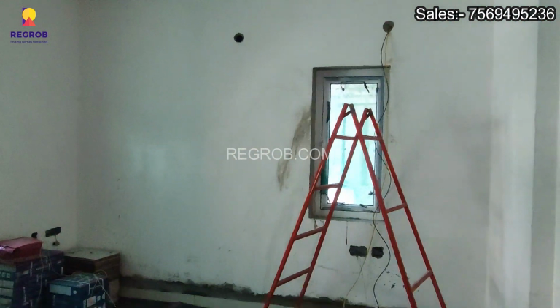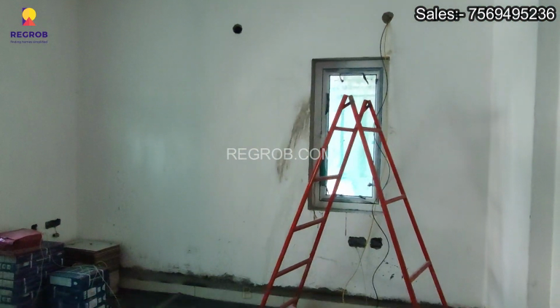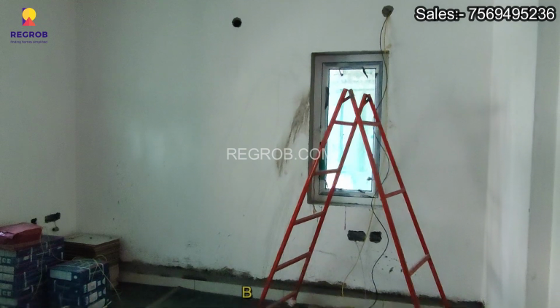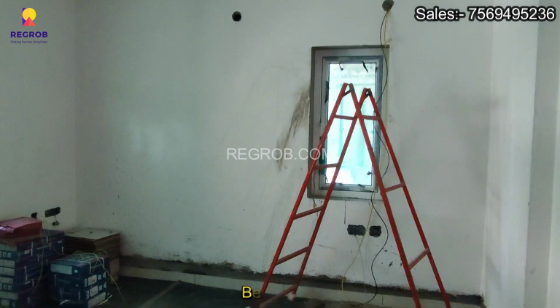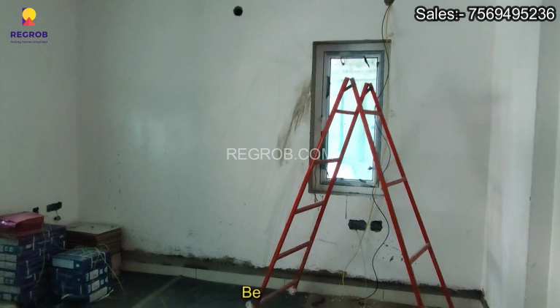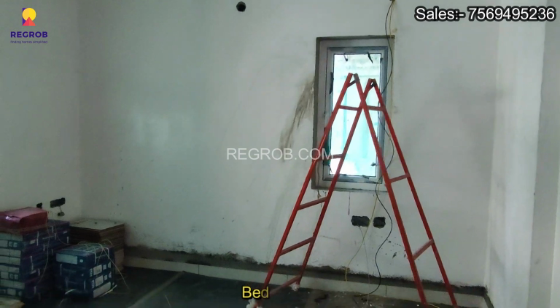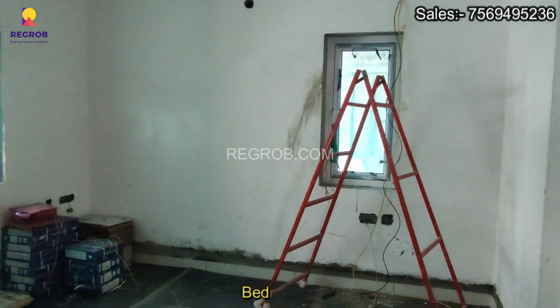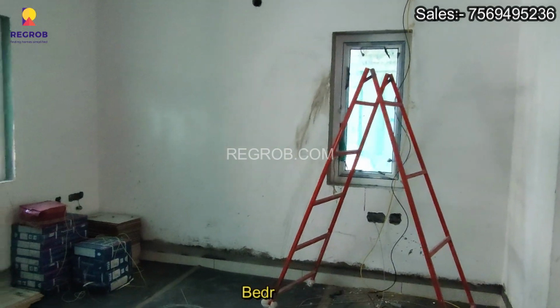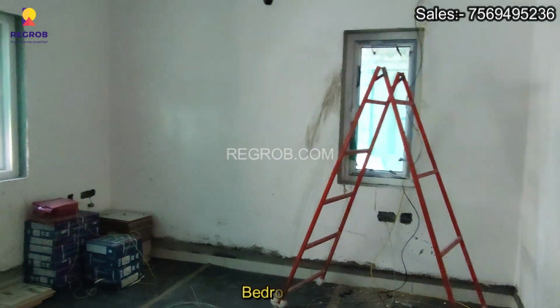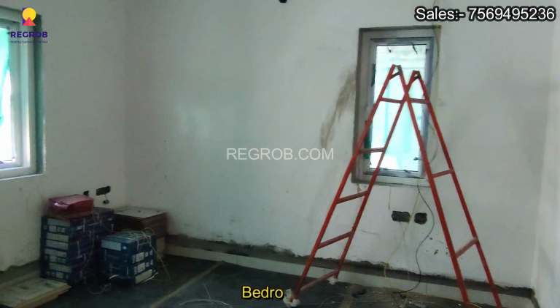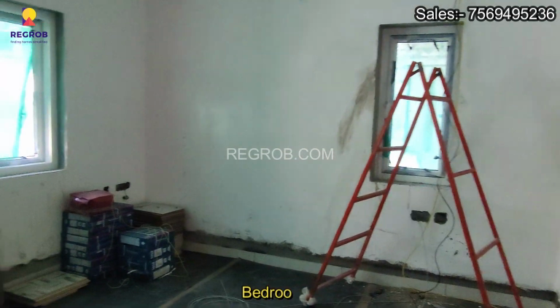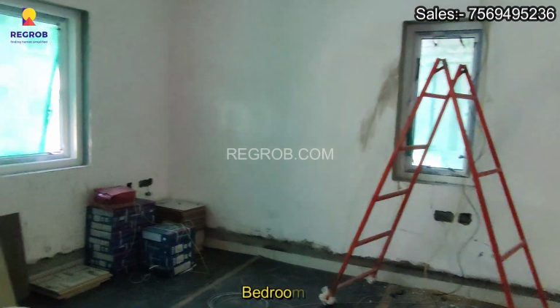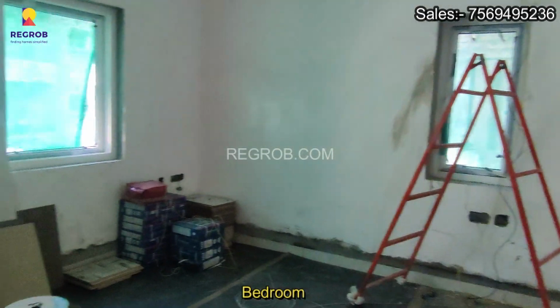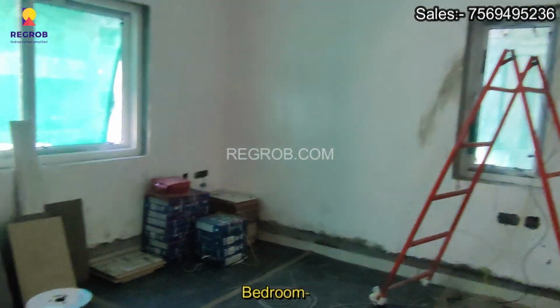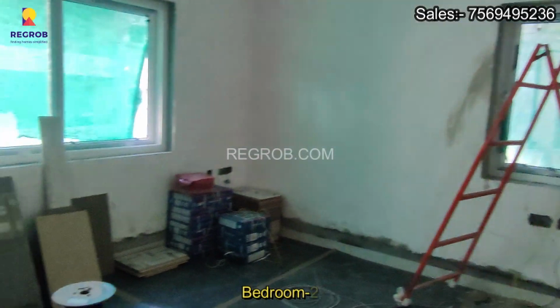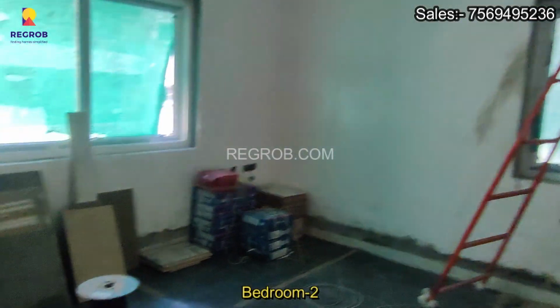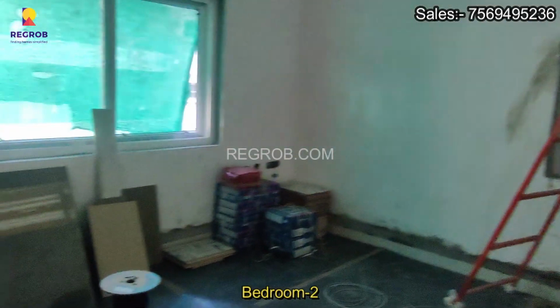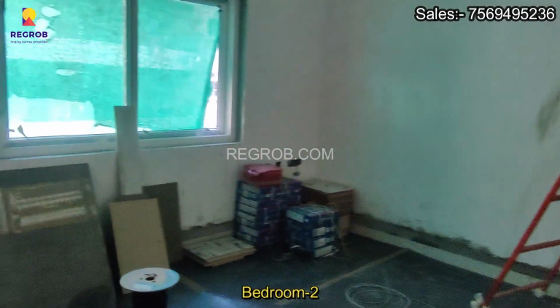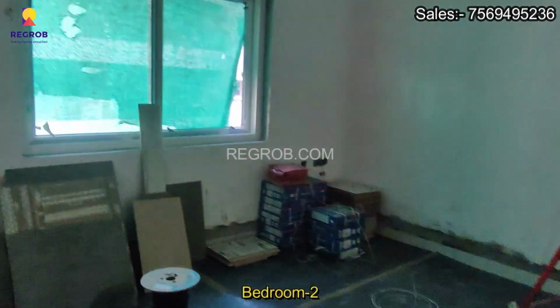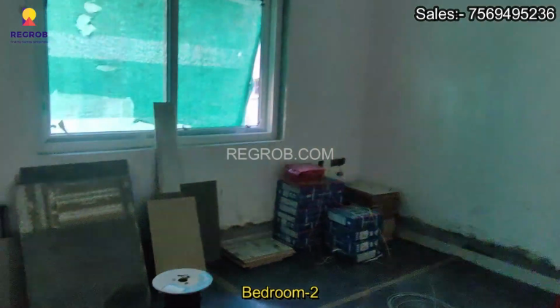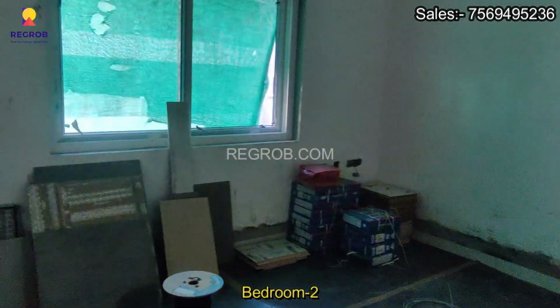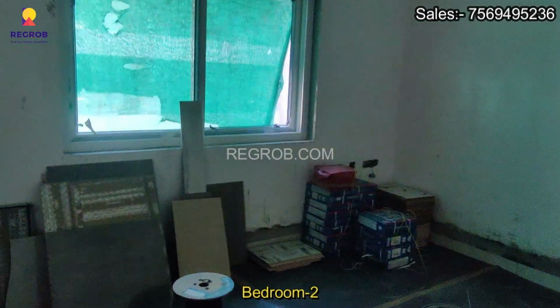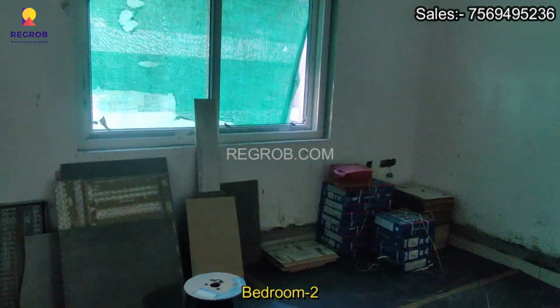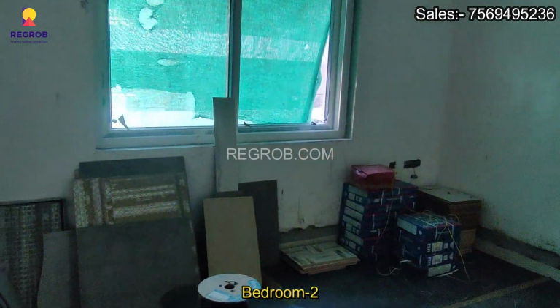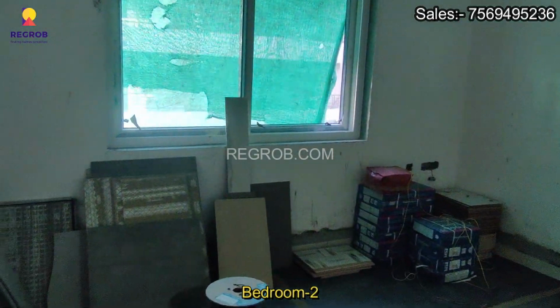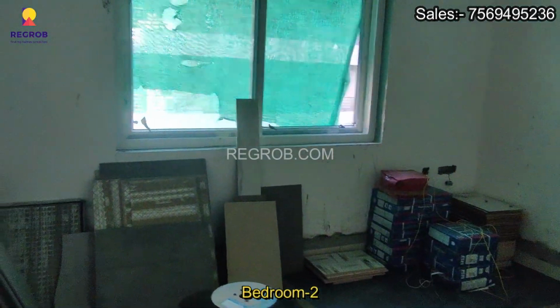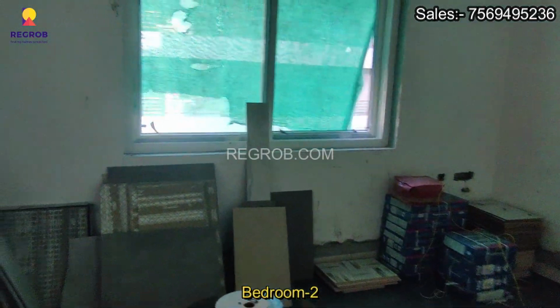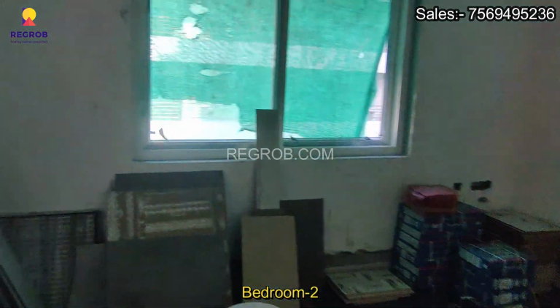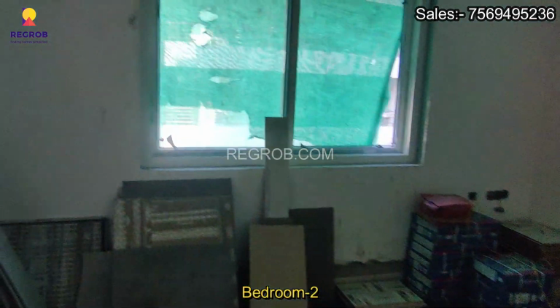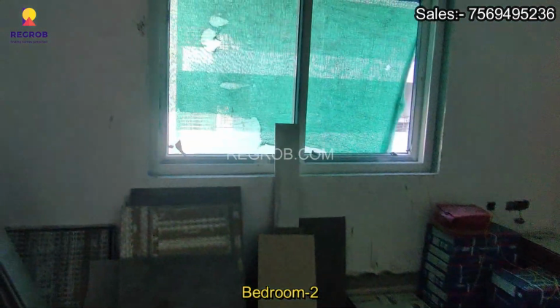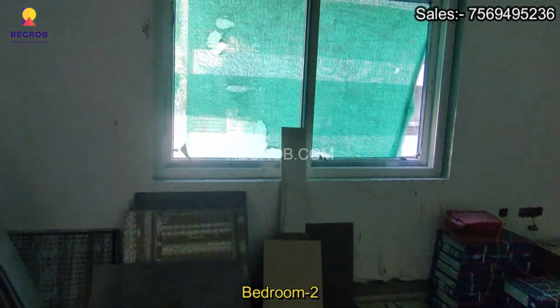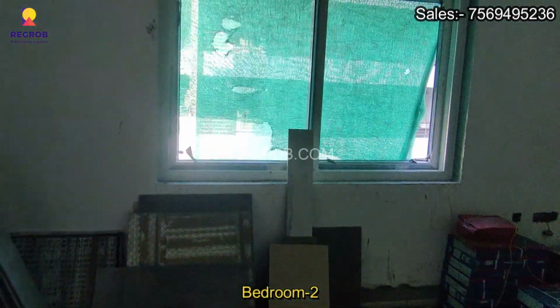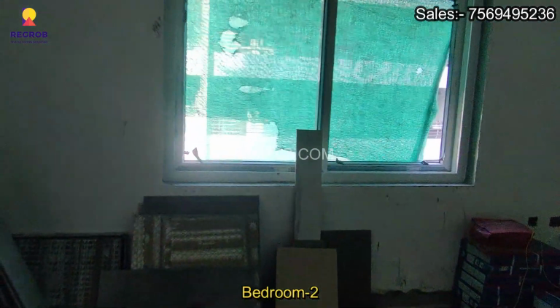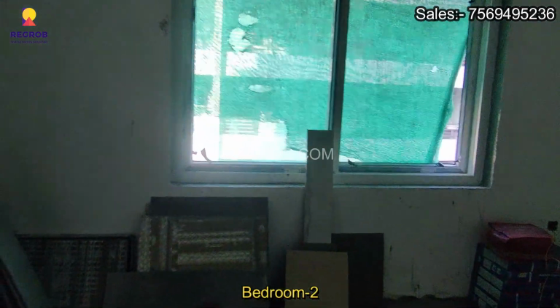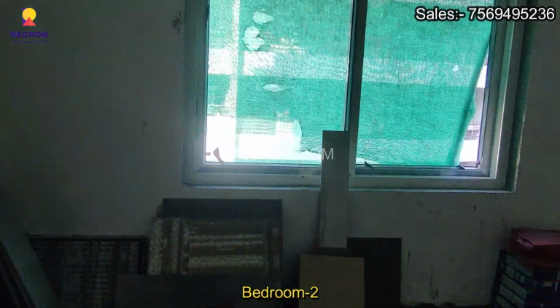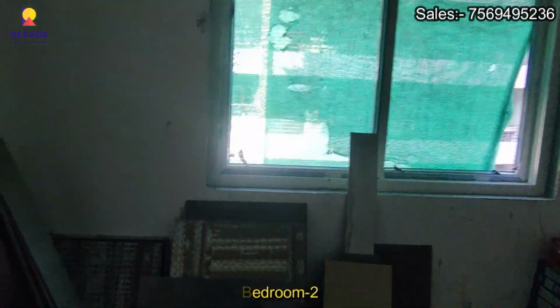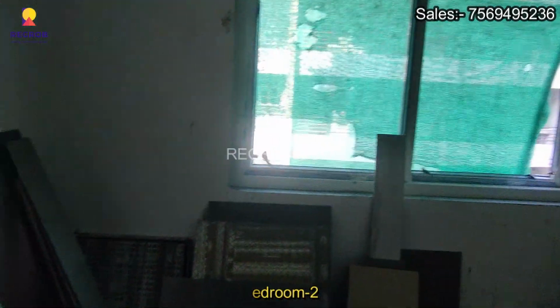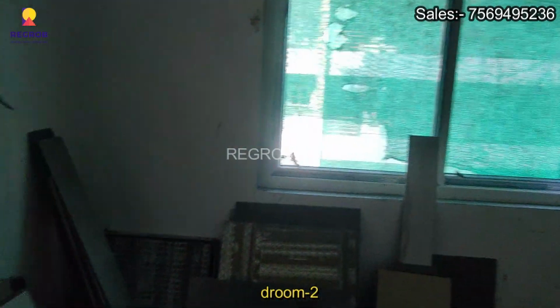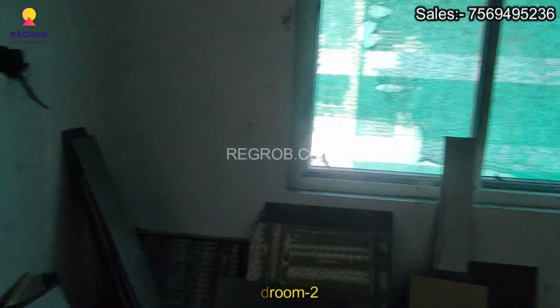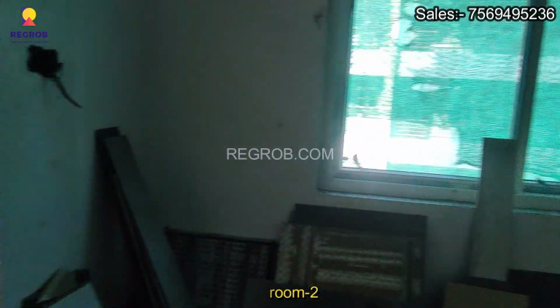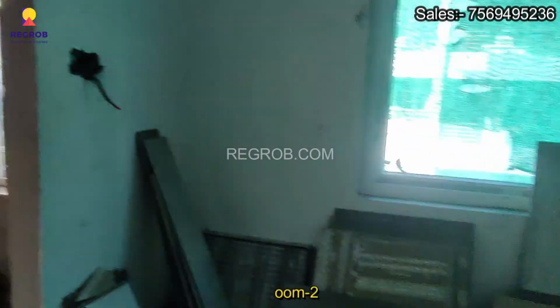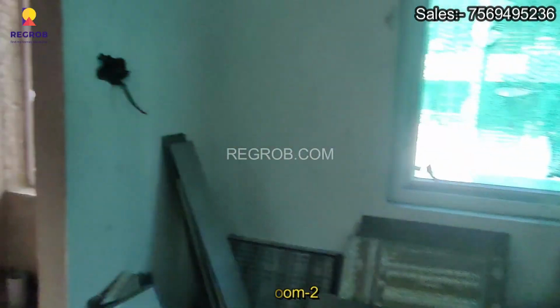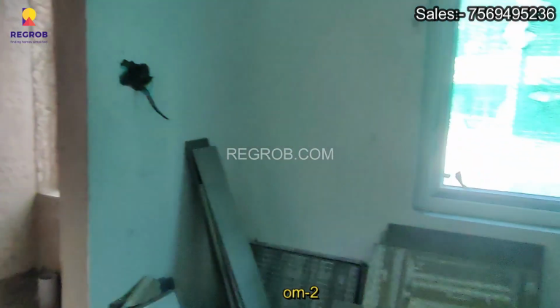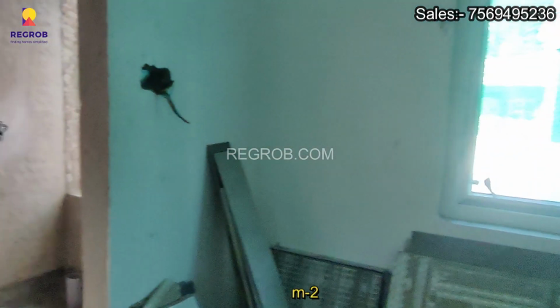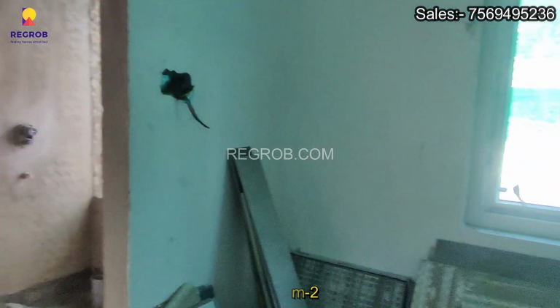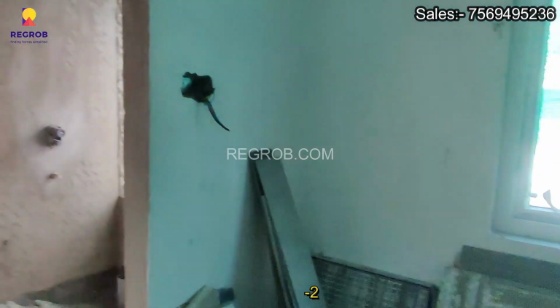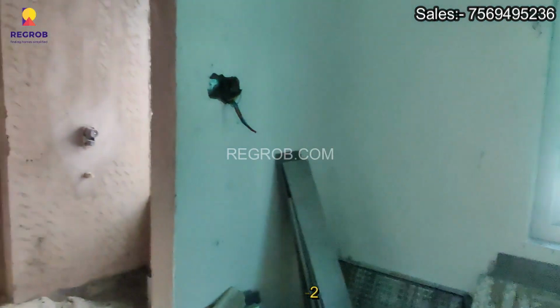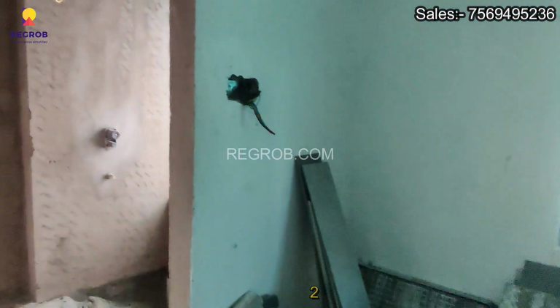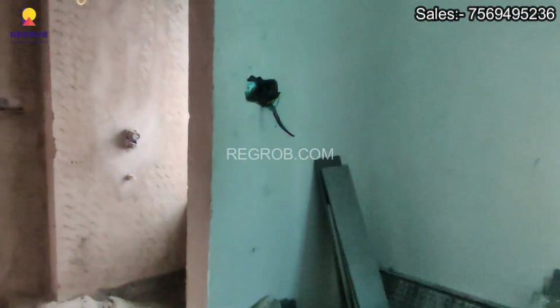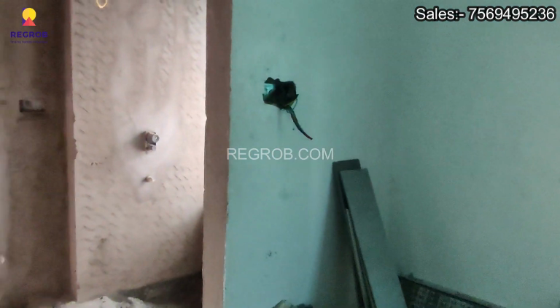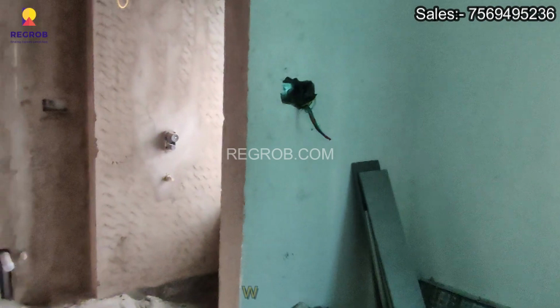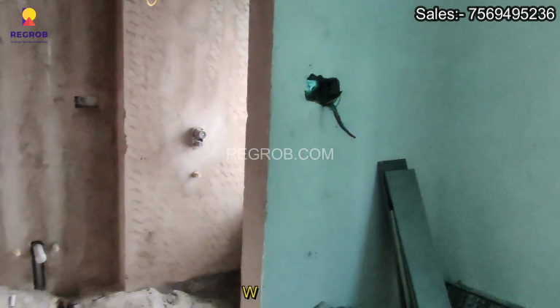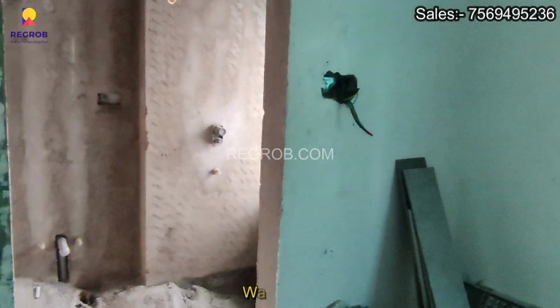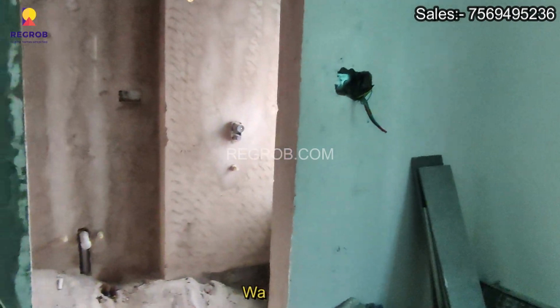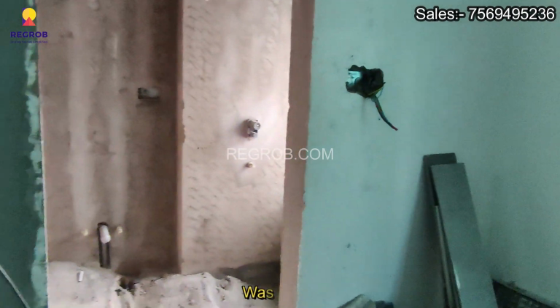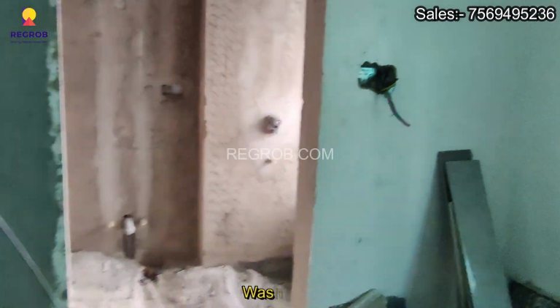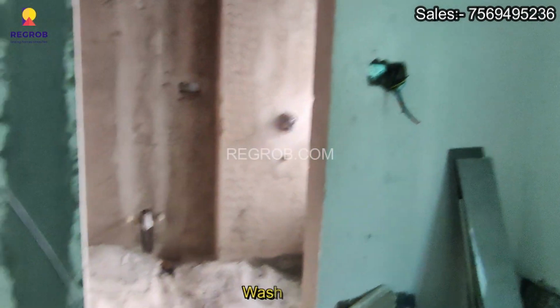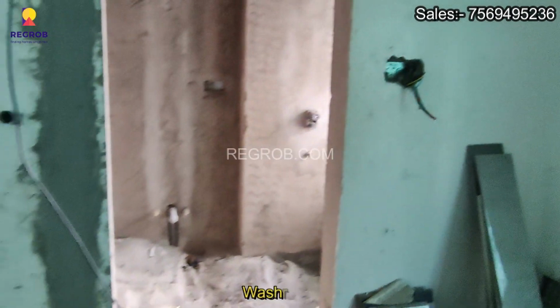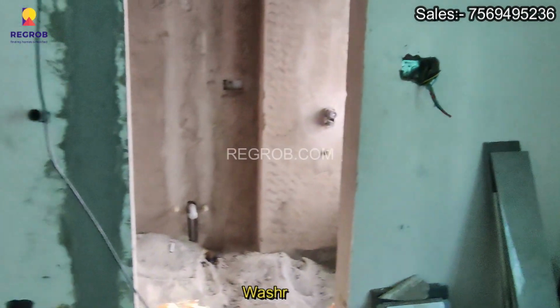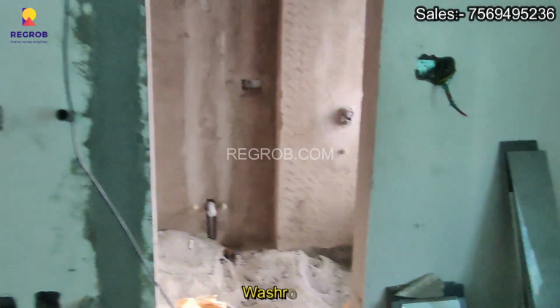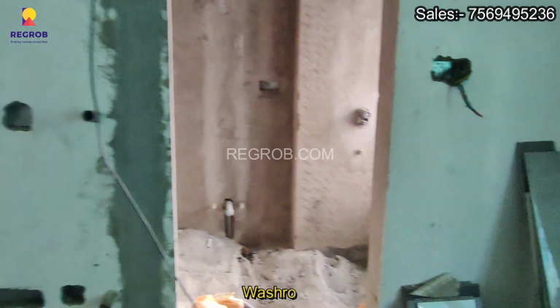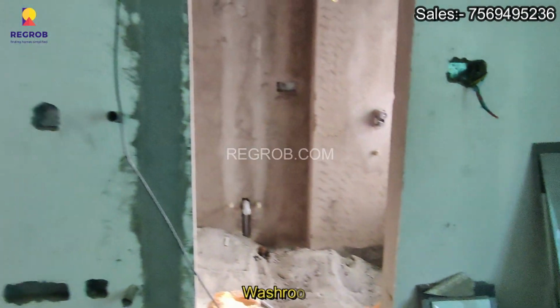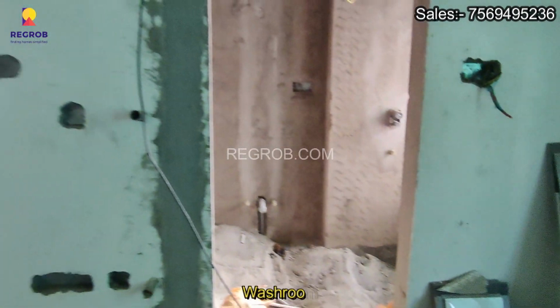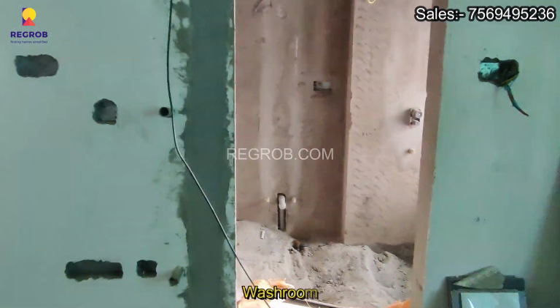And this is bedroom 2, opposite to bedroom 1, attached with washroom.